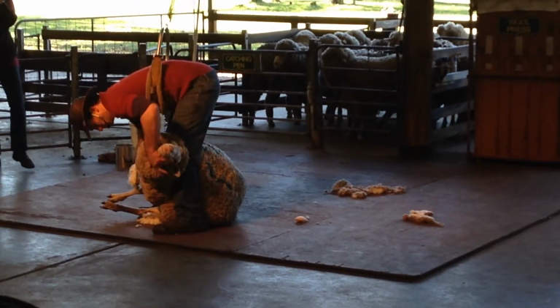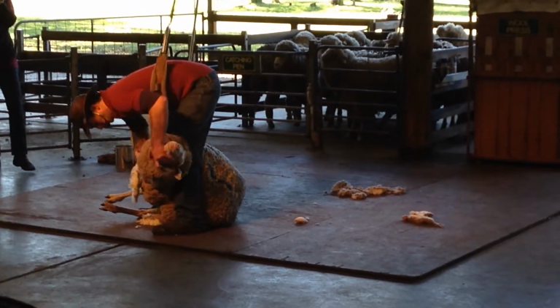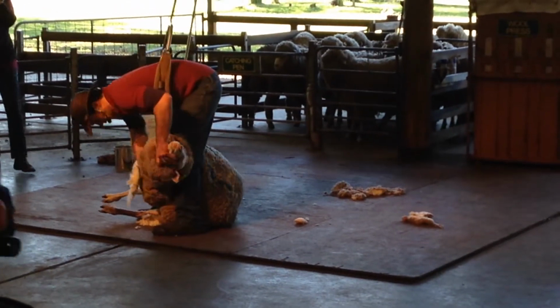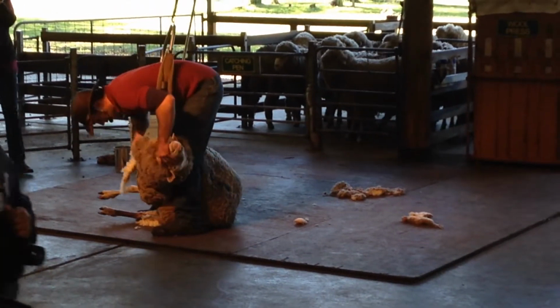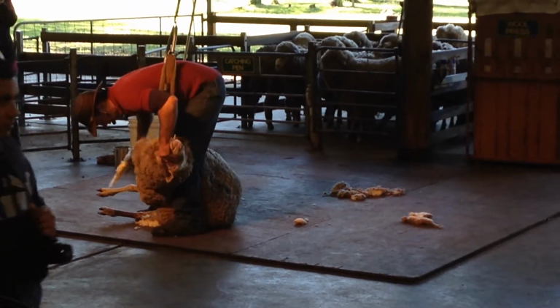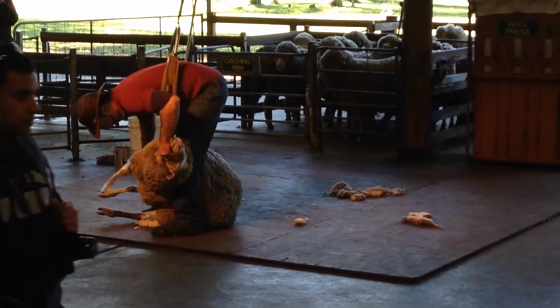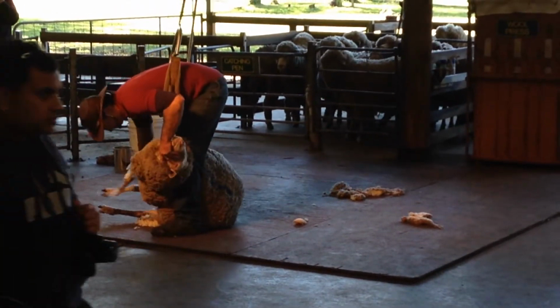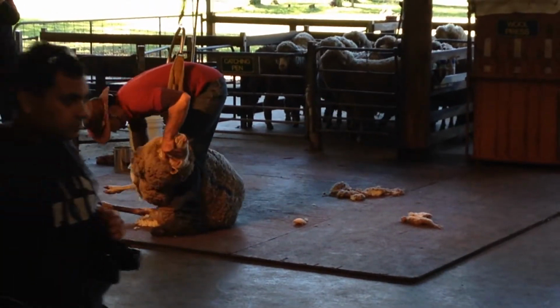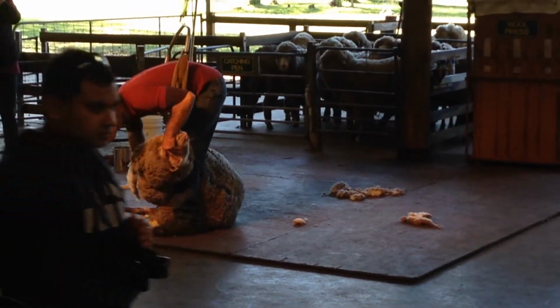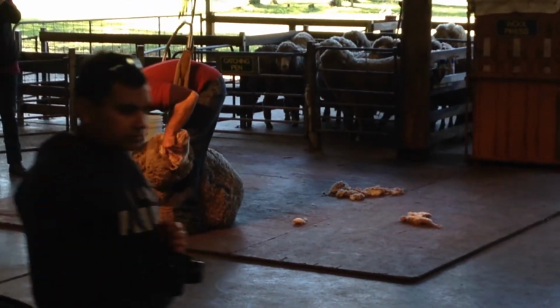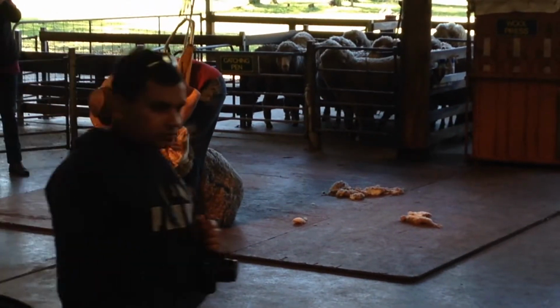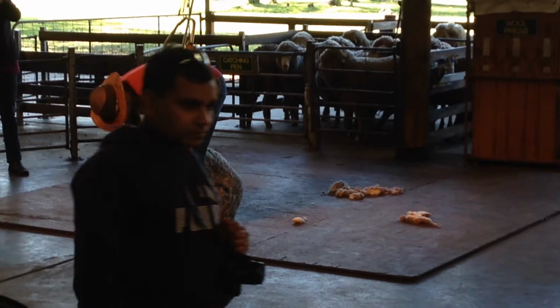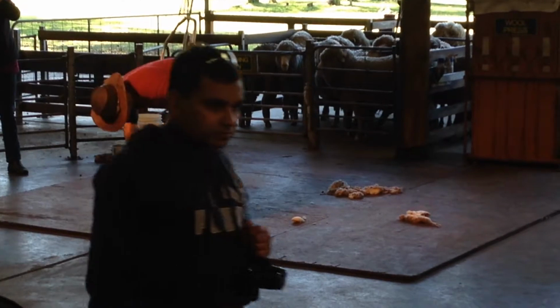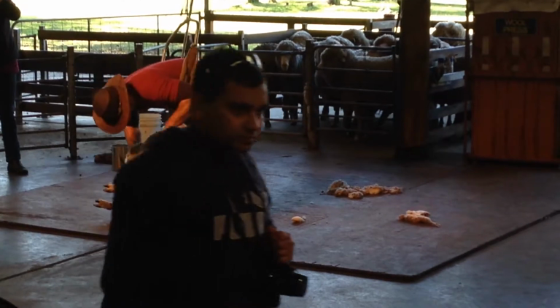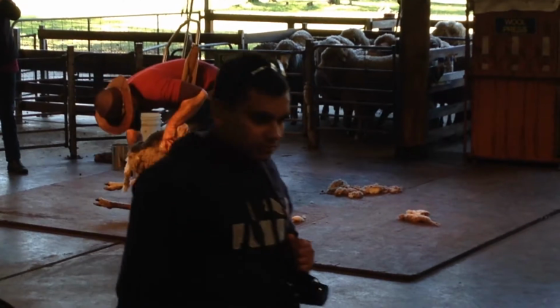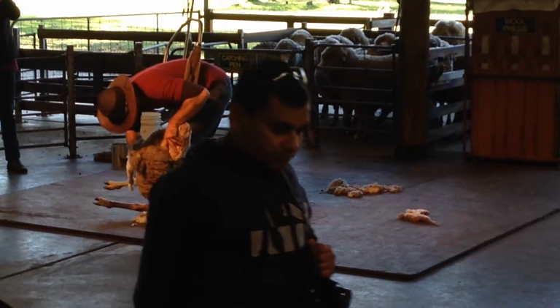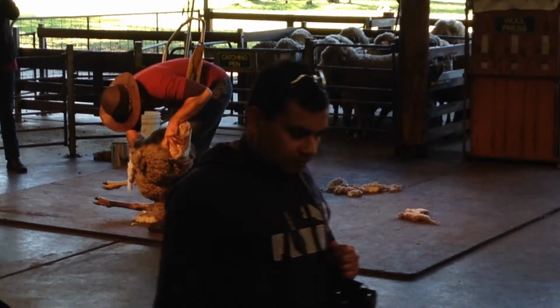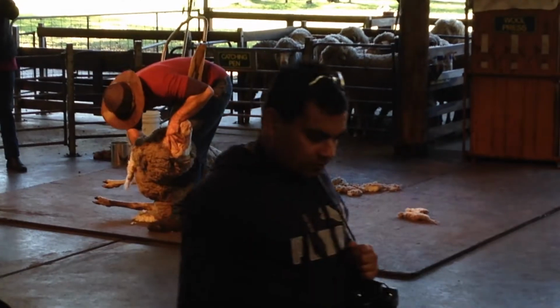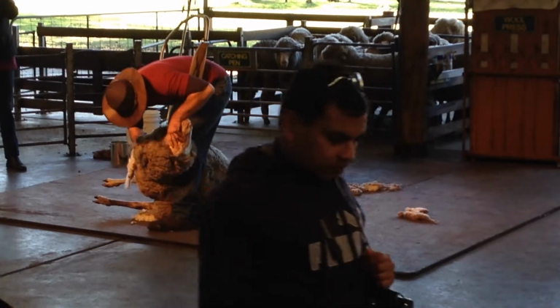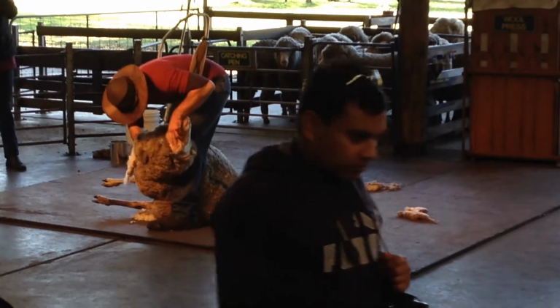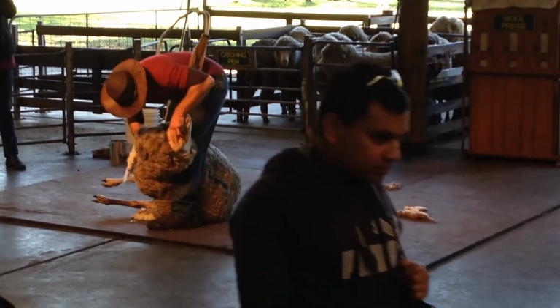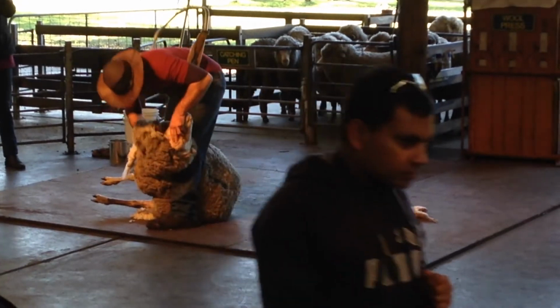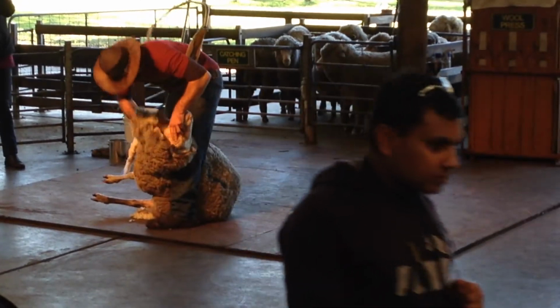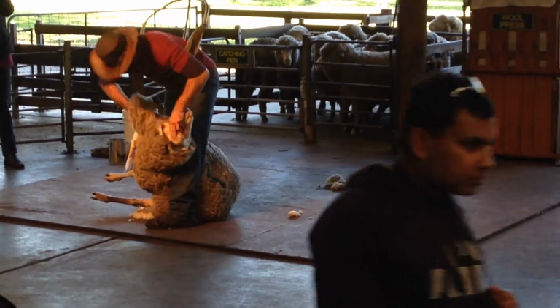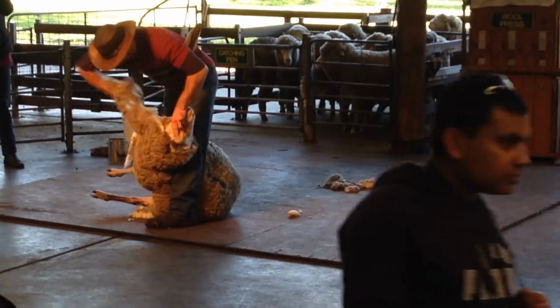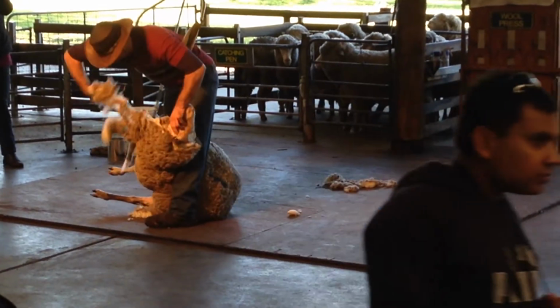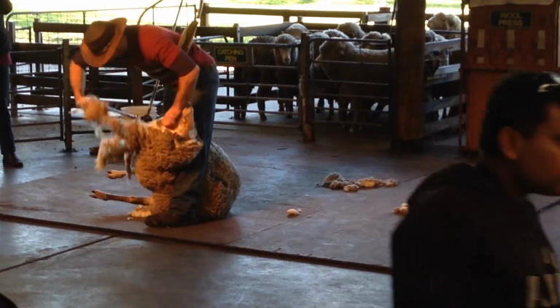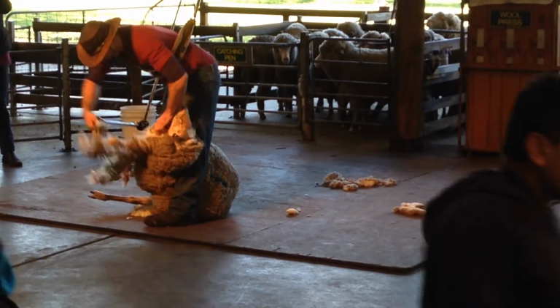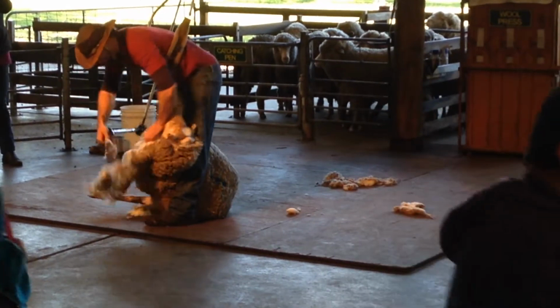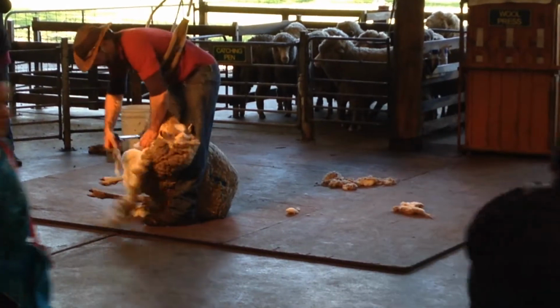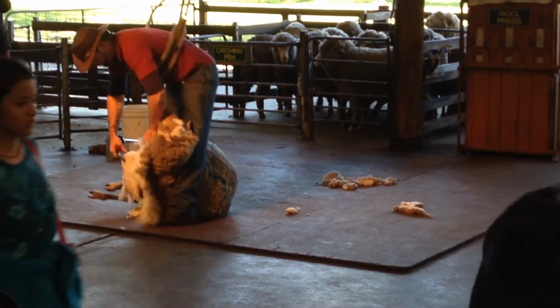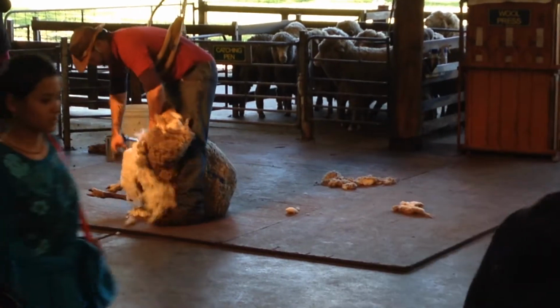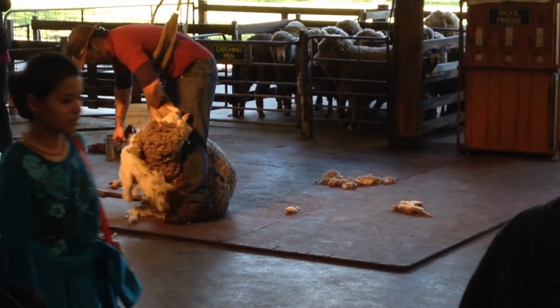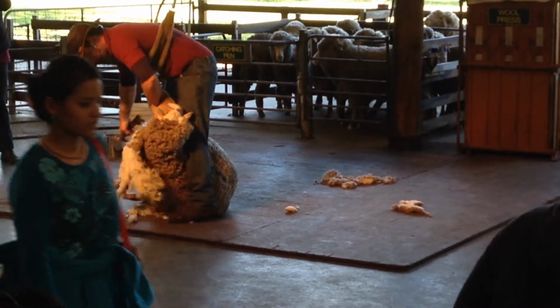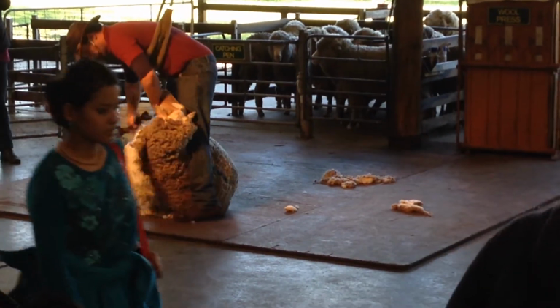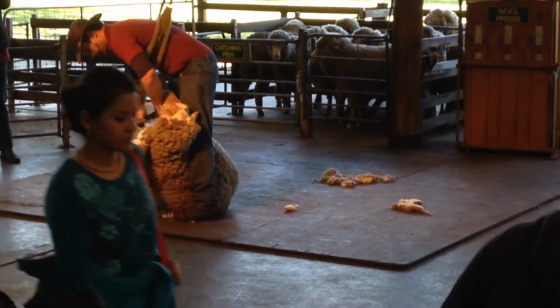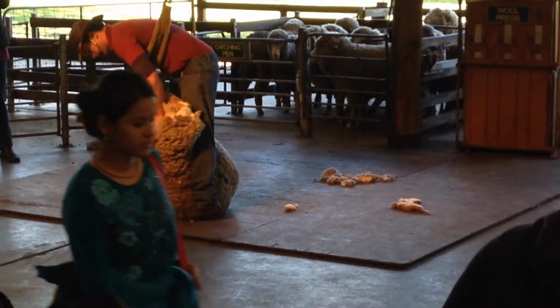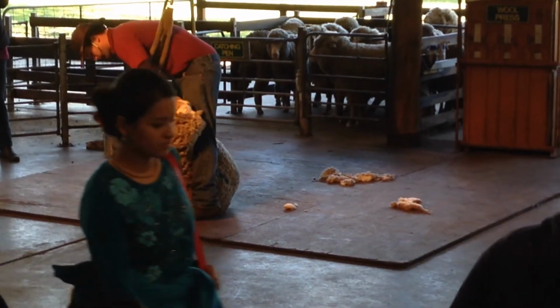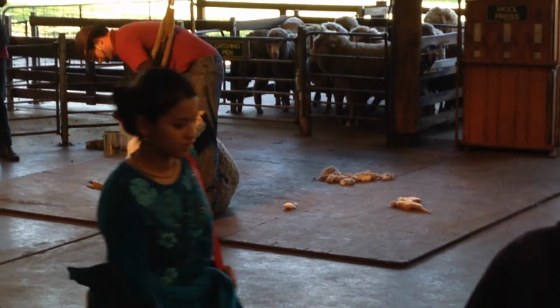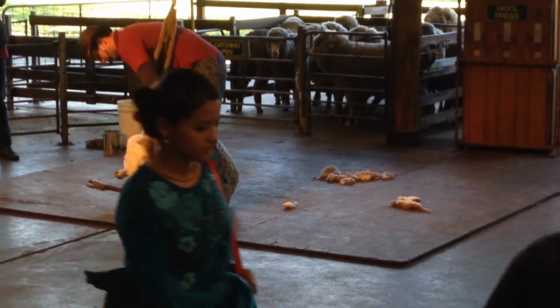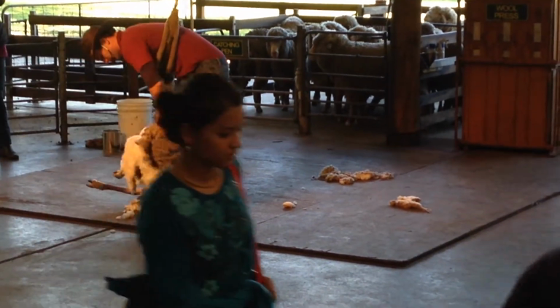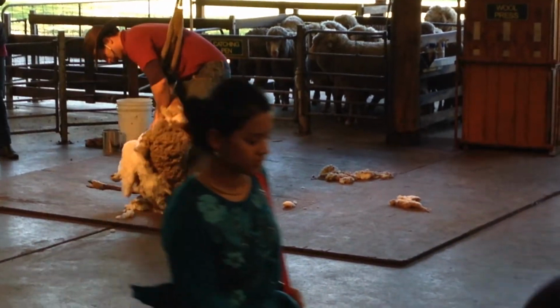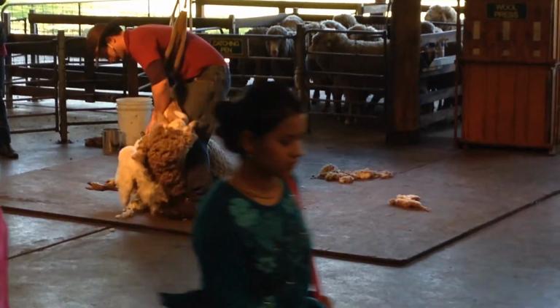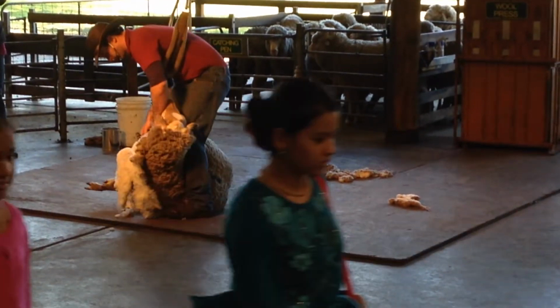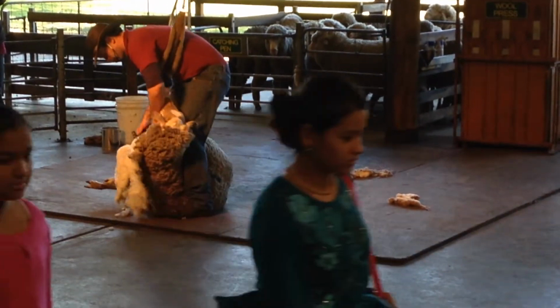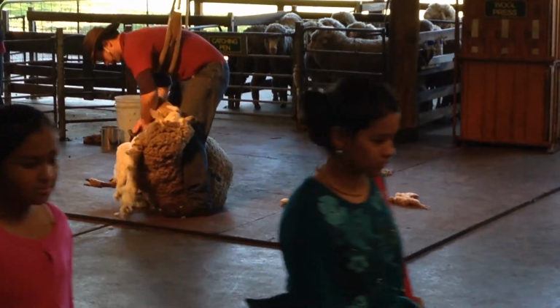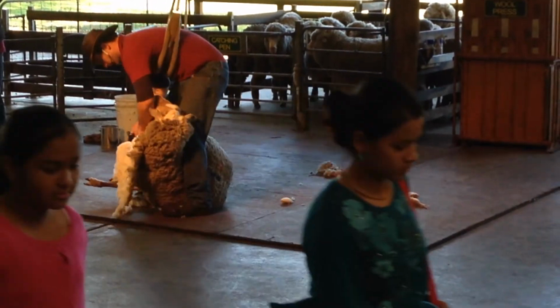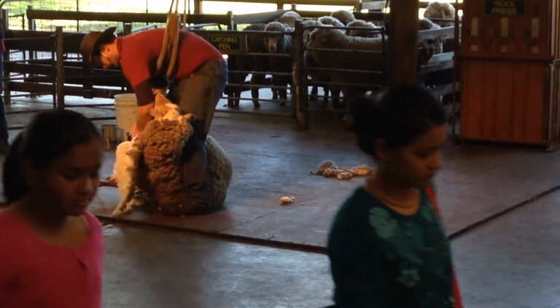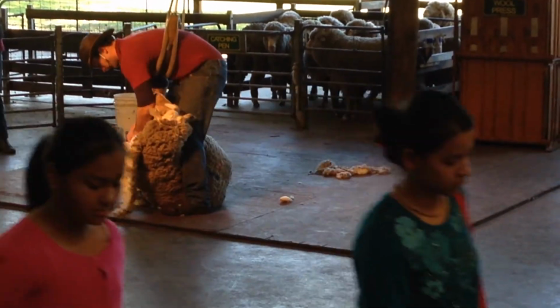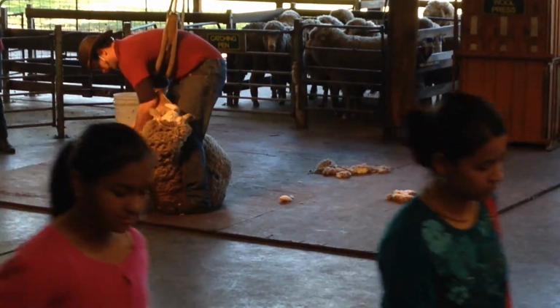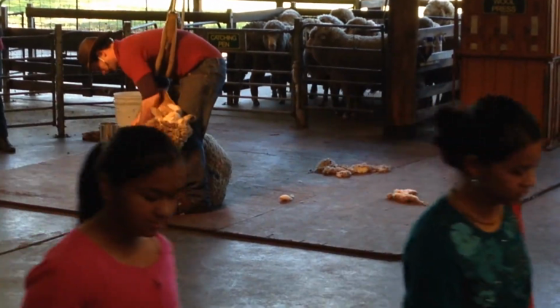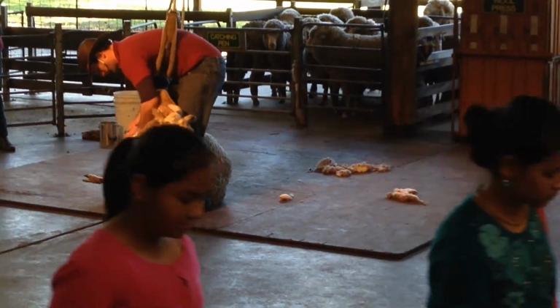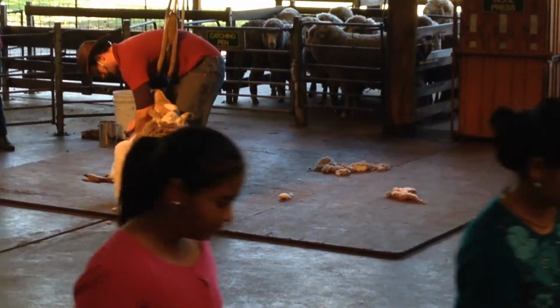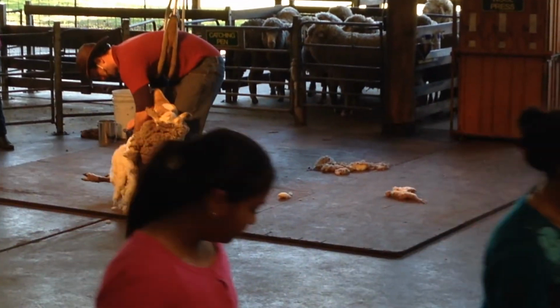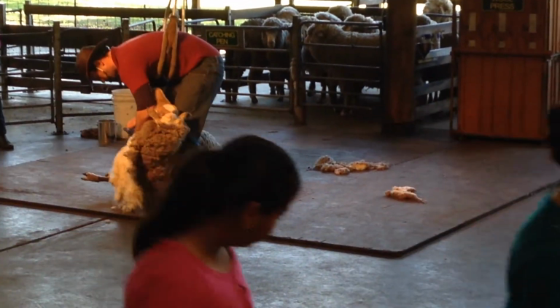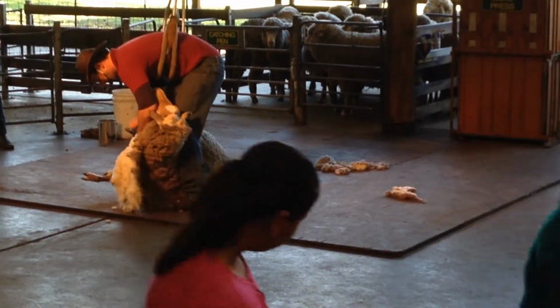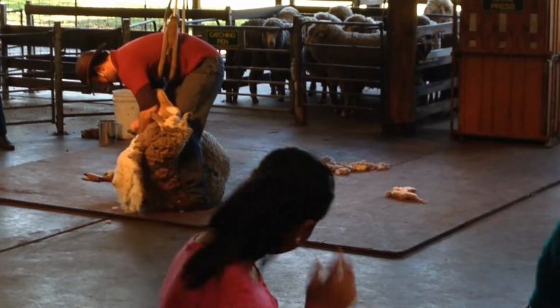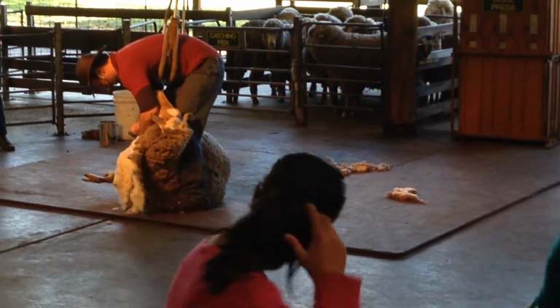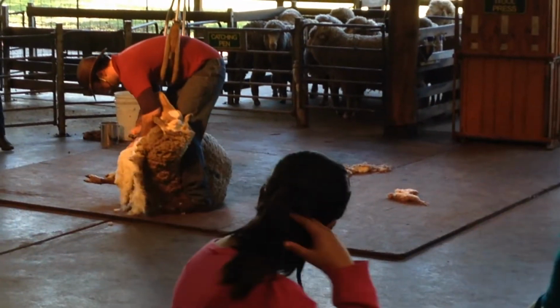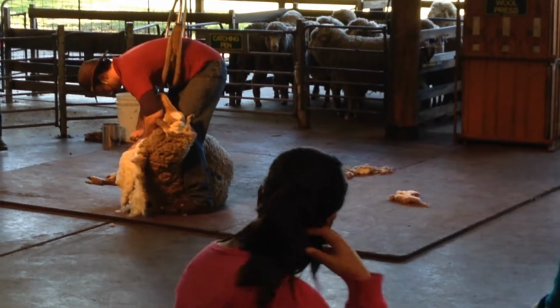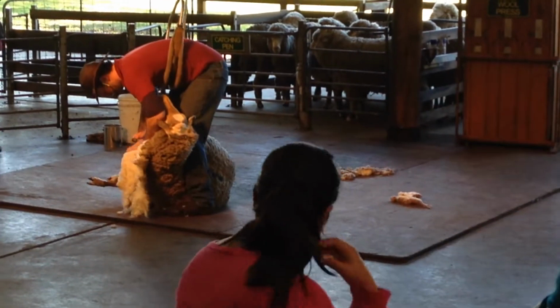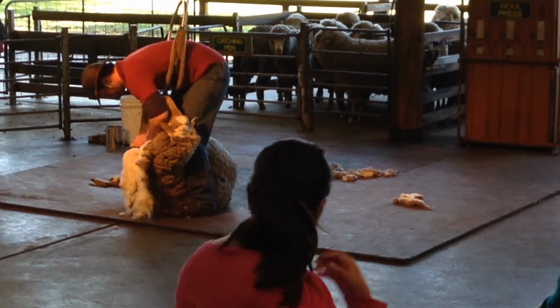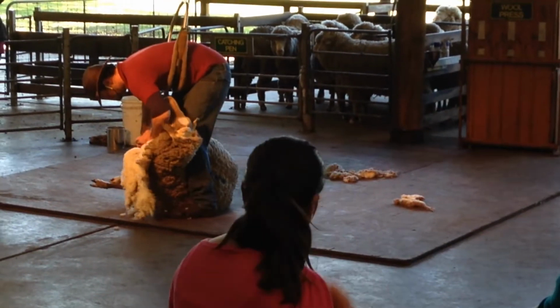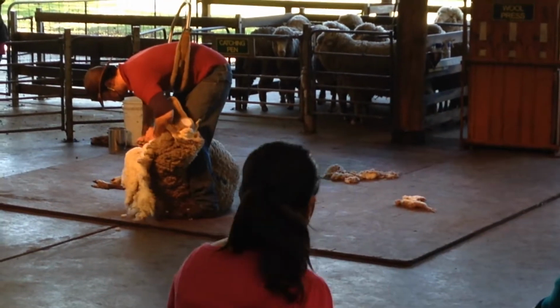As you can see, the handpiece goes underneath. The shearer has to keep the skin taut so it doesn't fold up and prevent him from seeing where he's going.